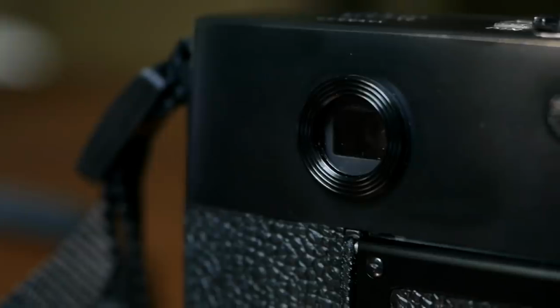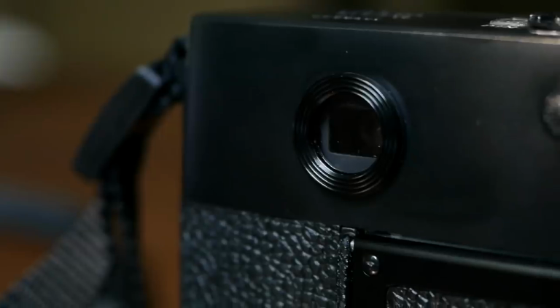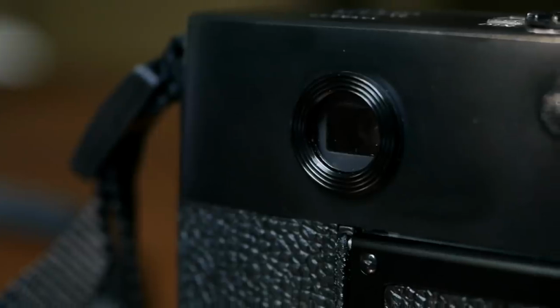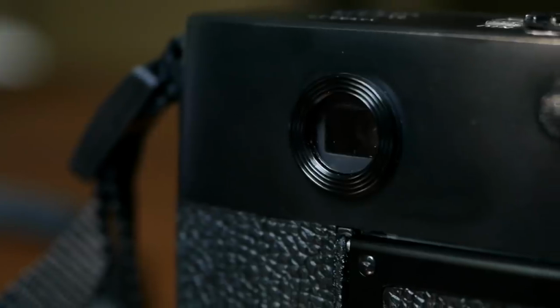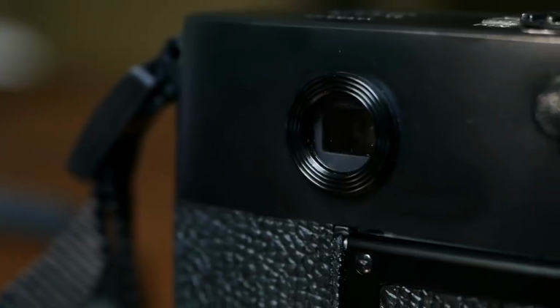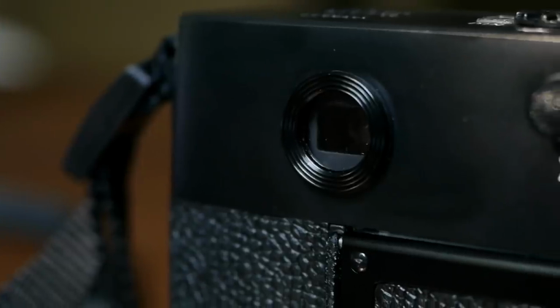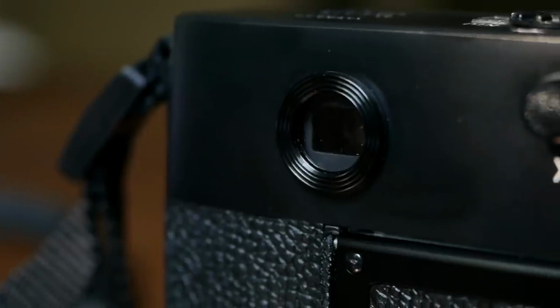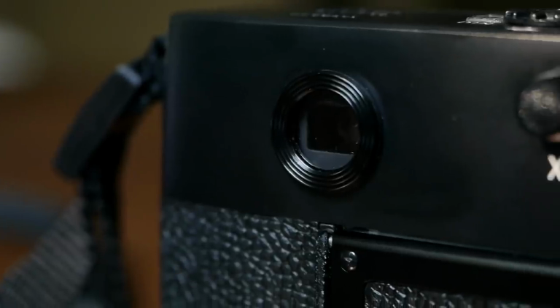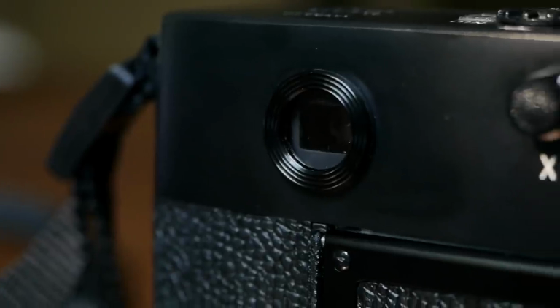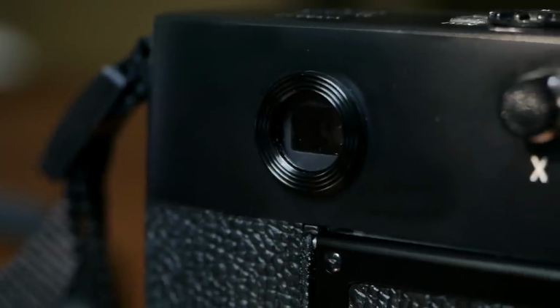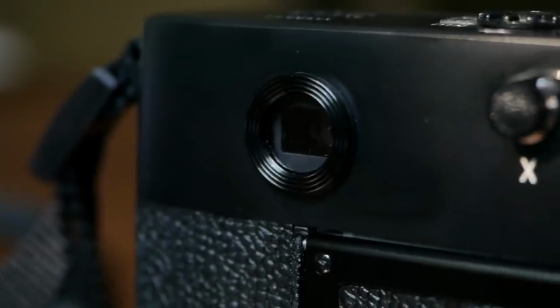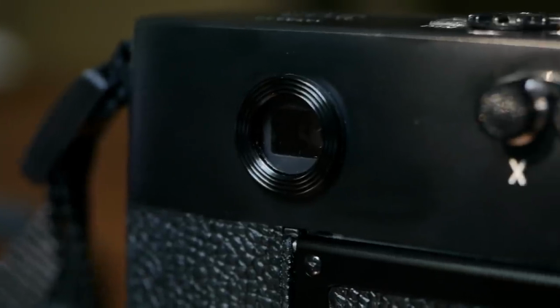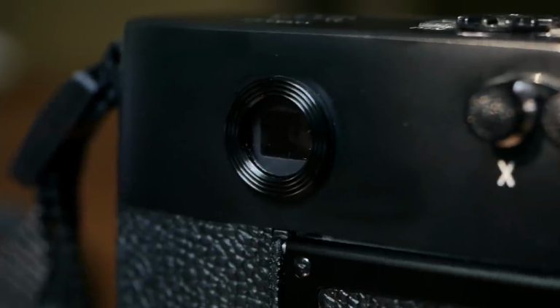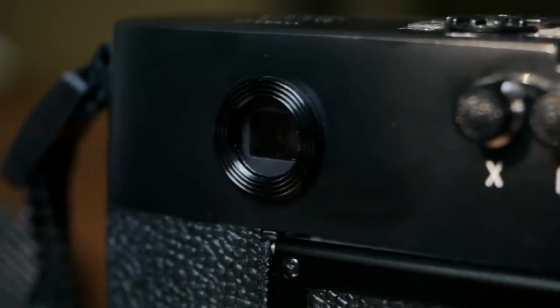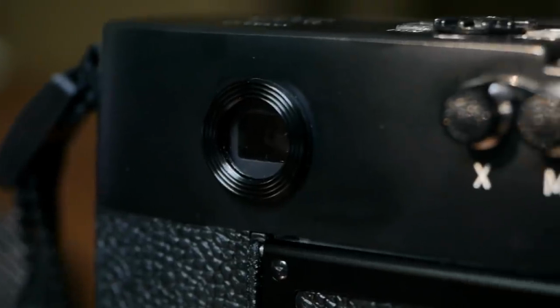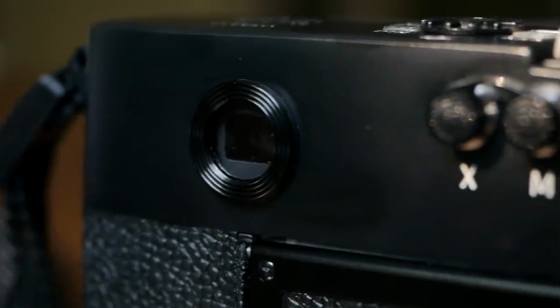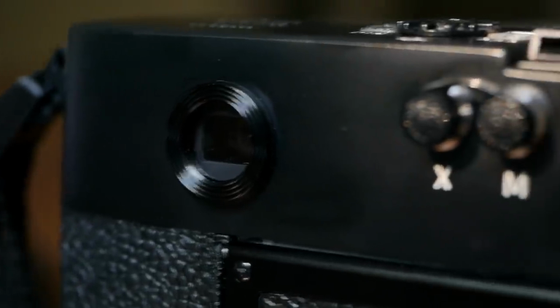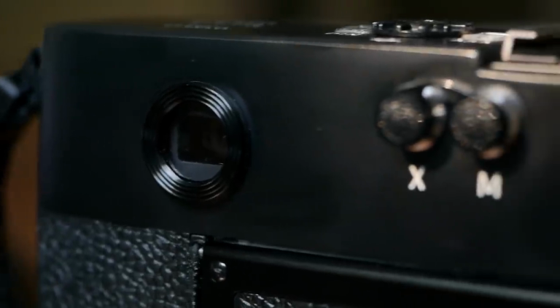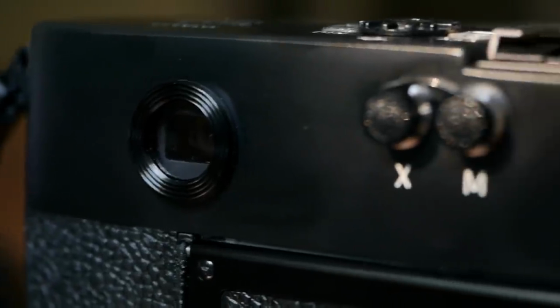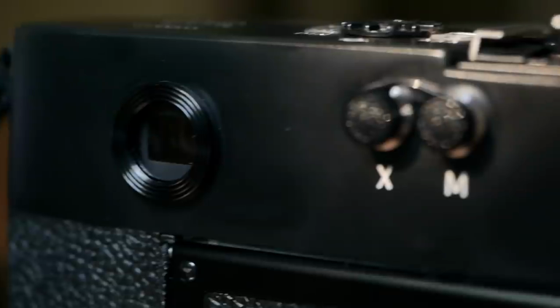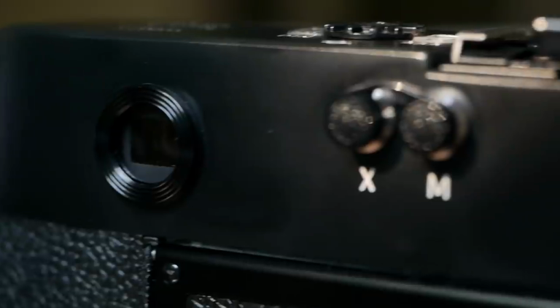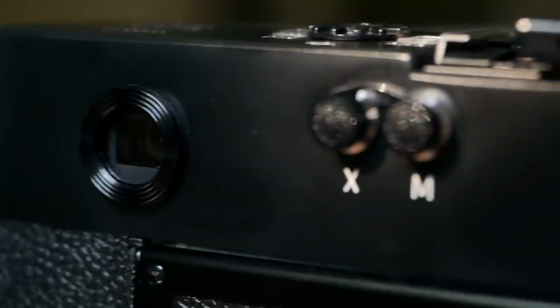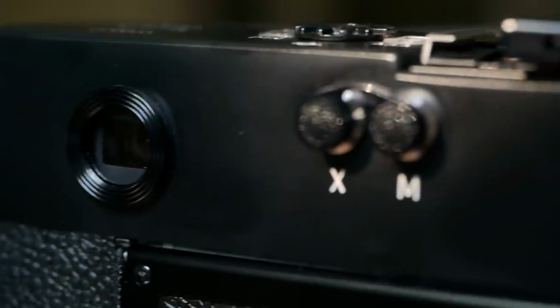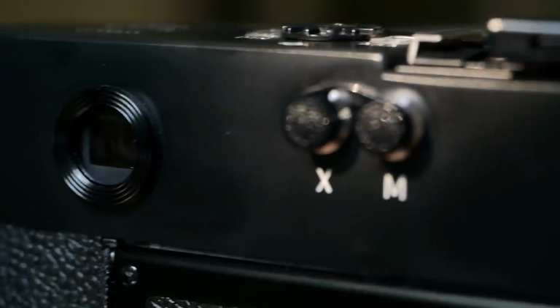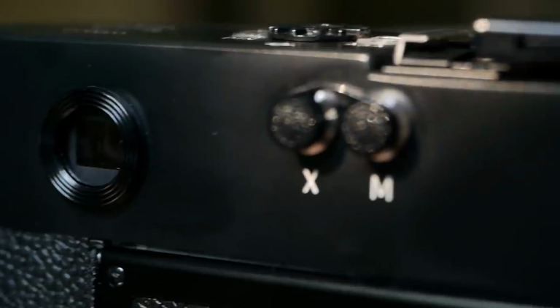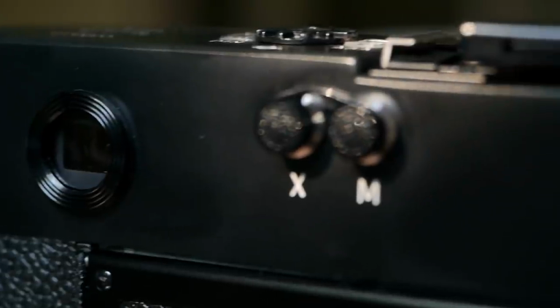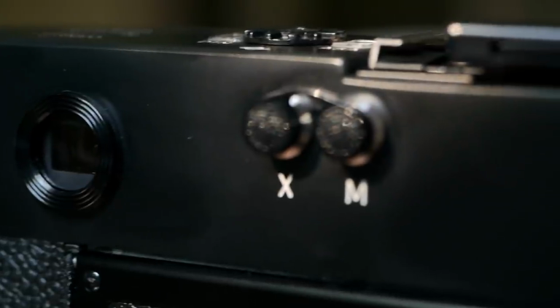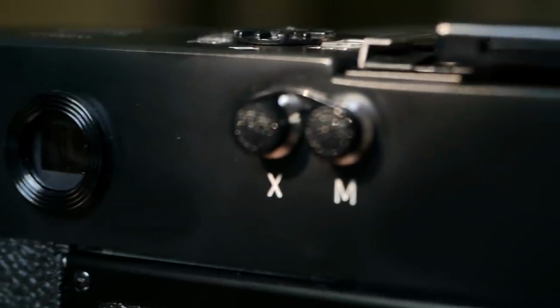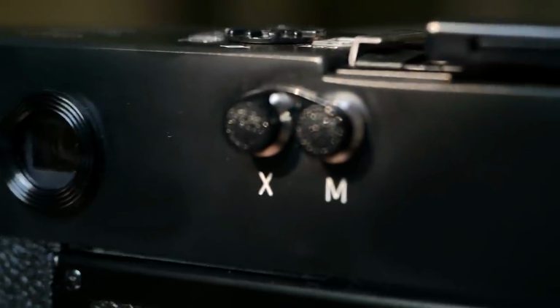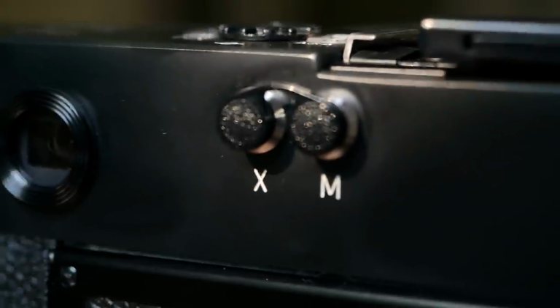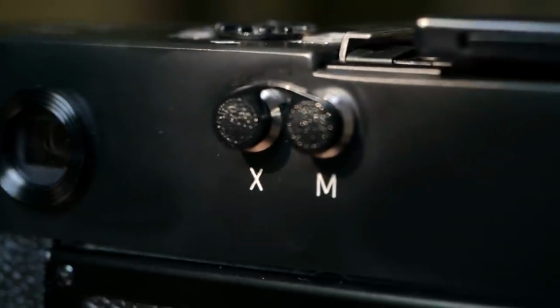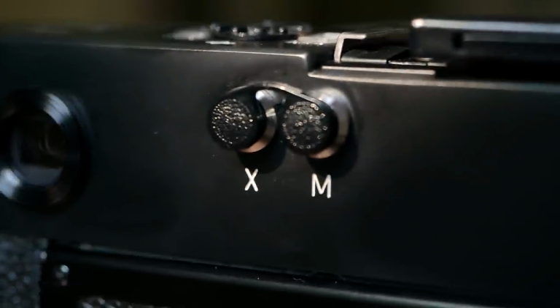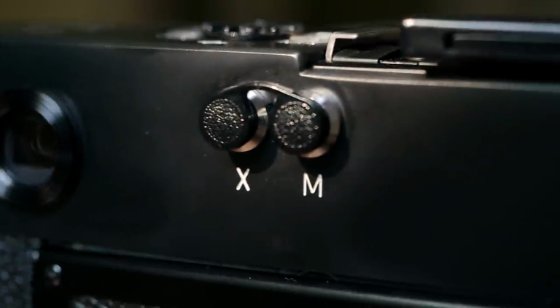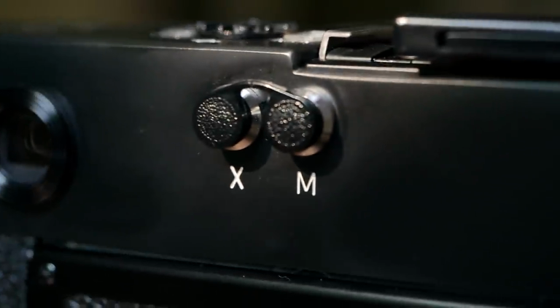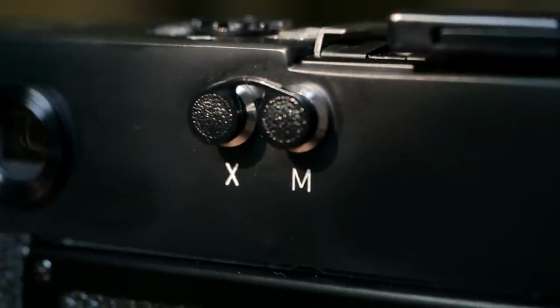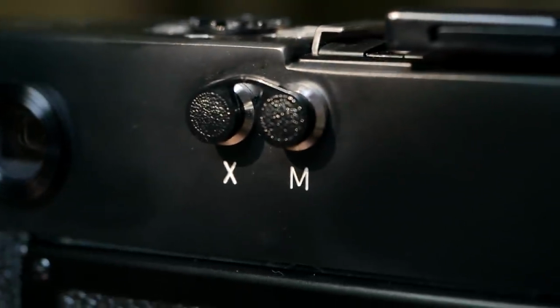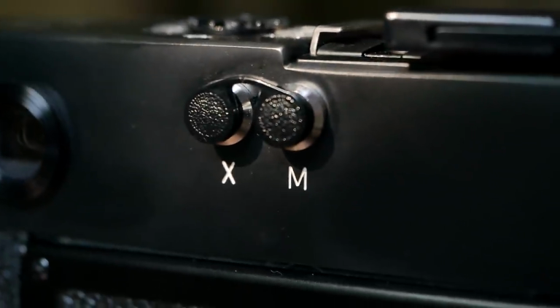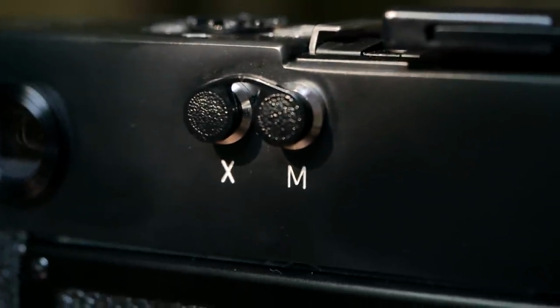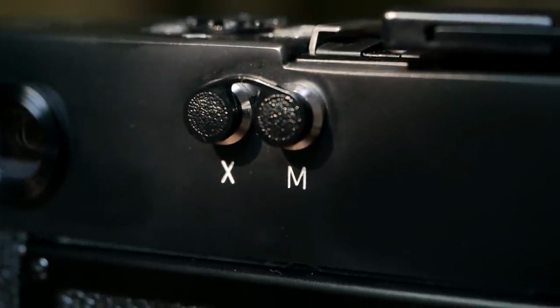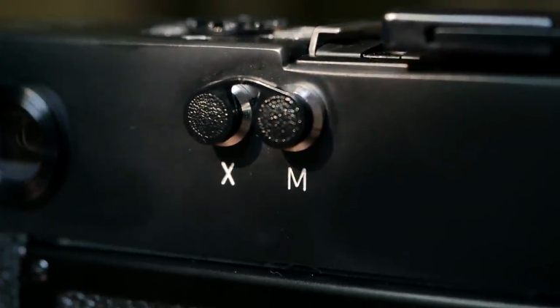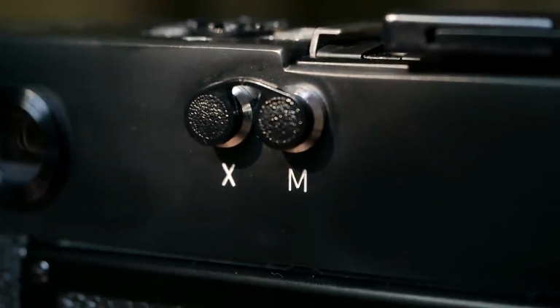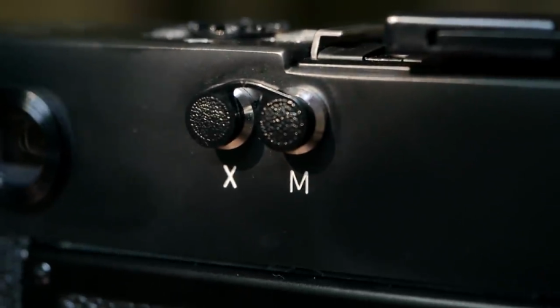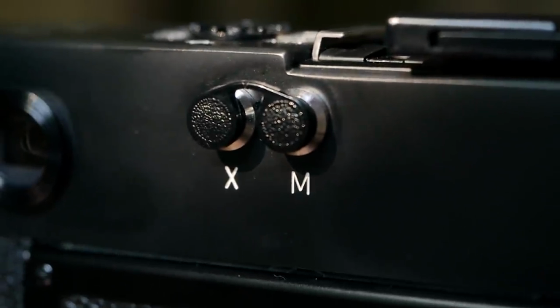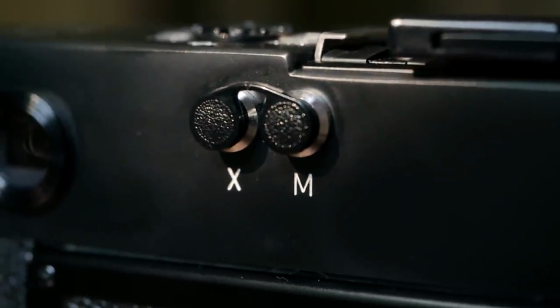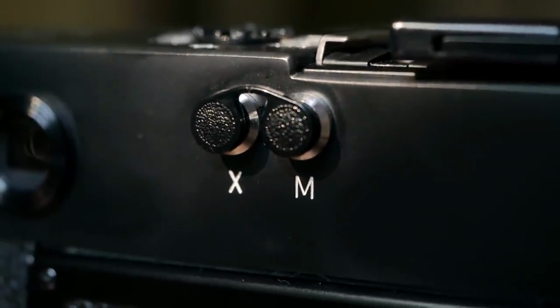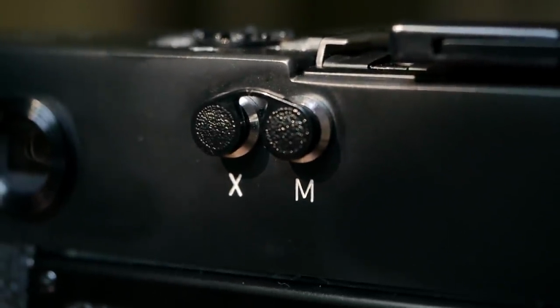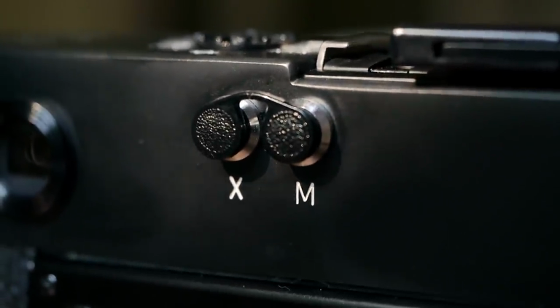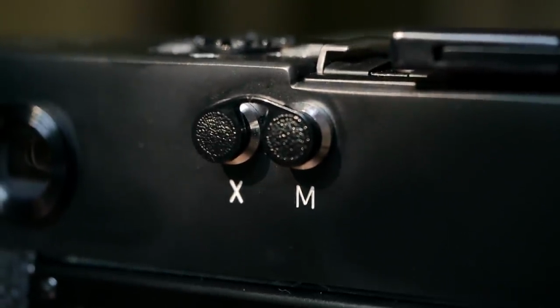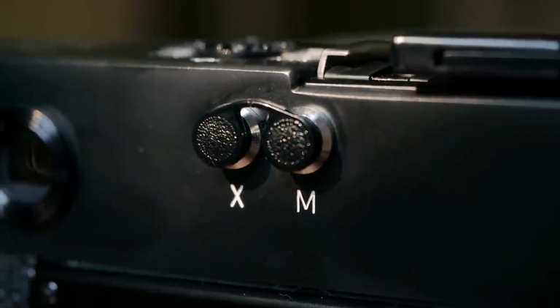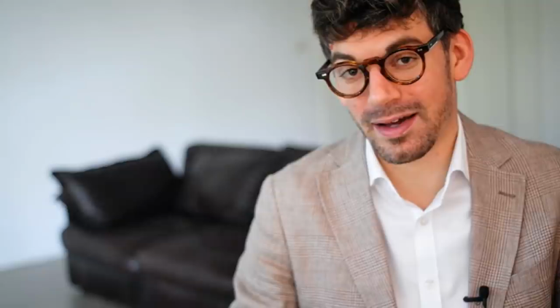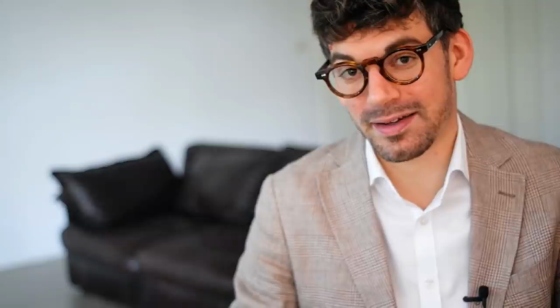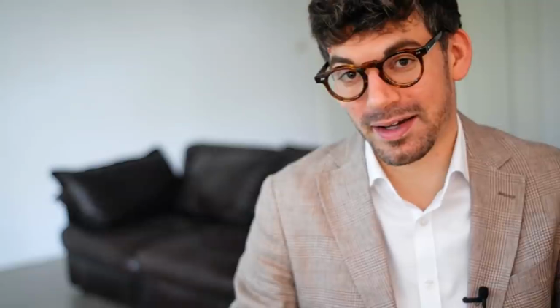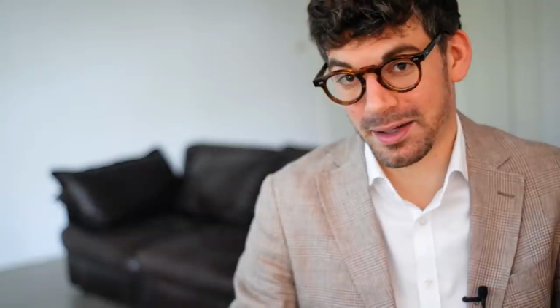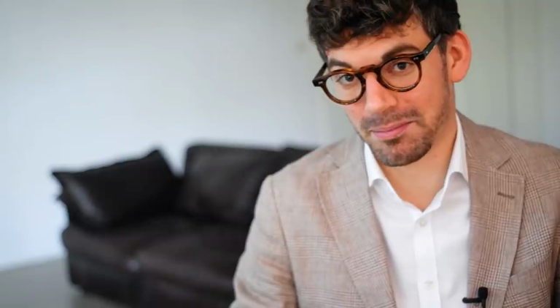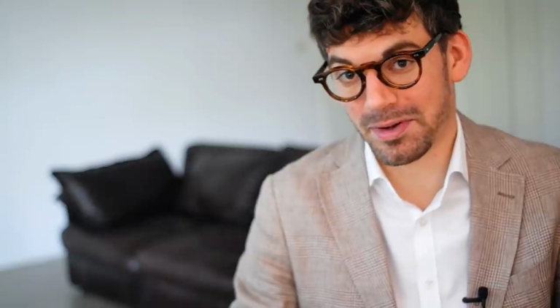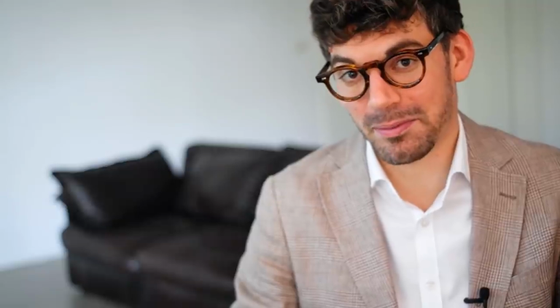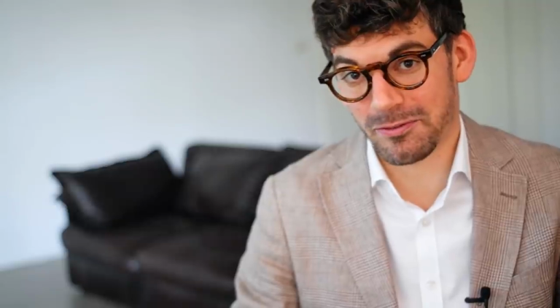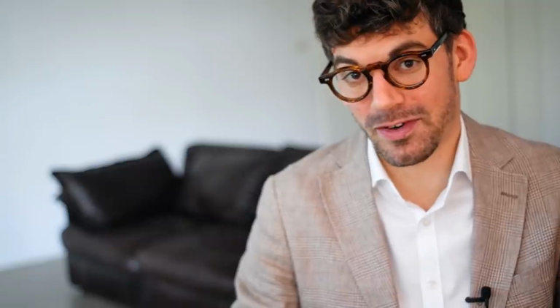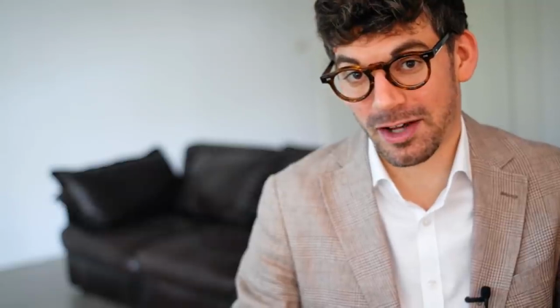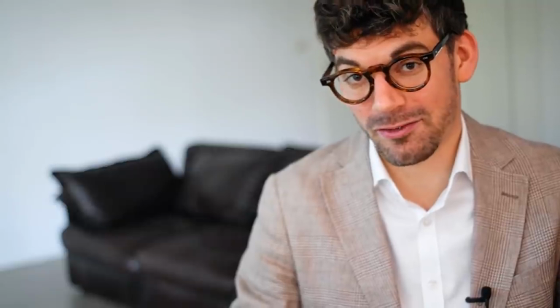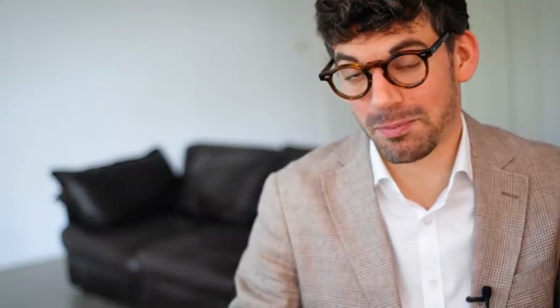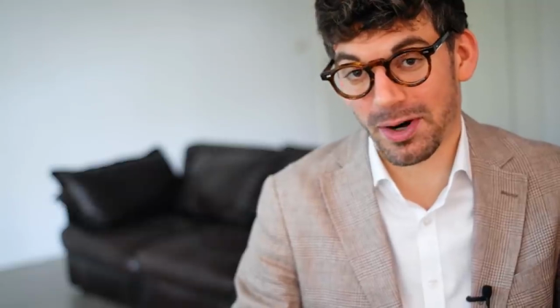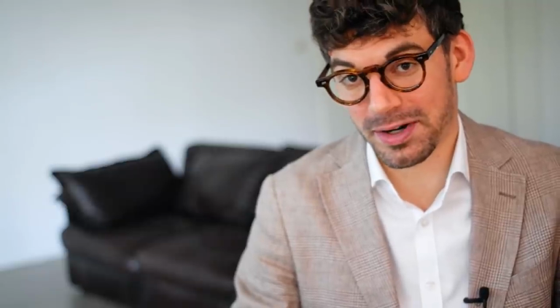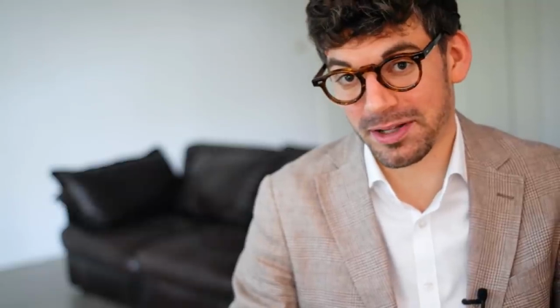By now, times have changed and I regret a little bit that I never bought one earlier. Depending on the condition, you now pay 1,400 to 1,800 euros for a Leica M5 body.